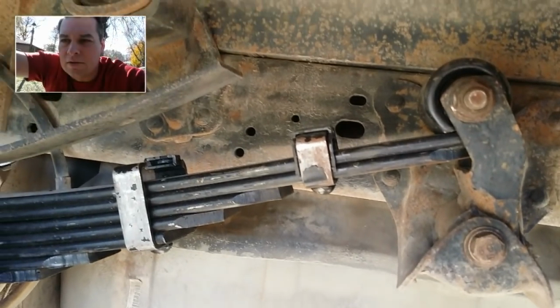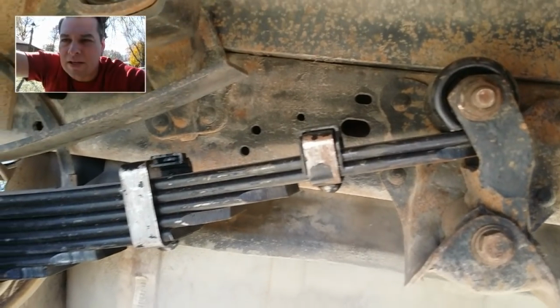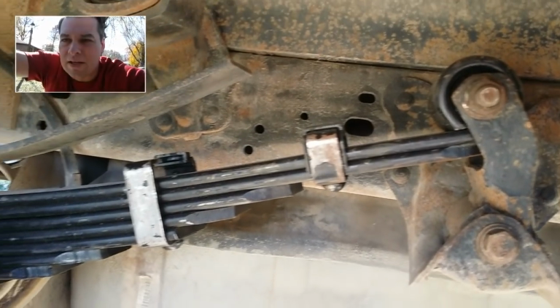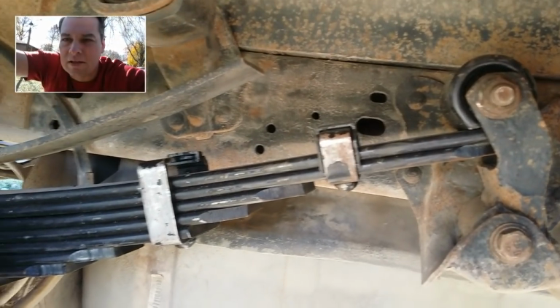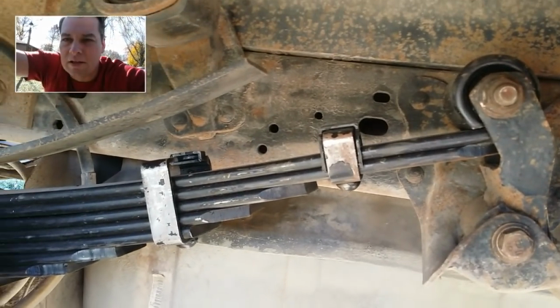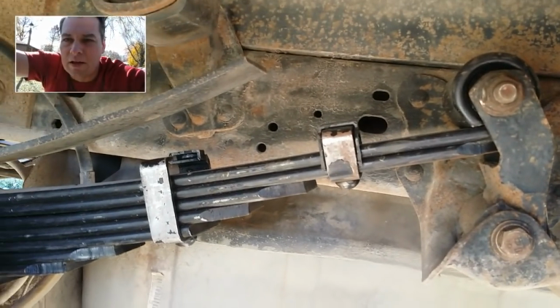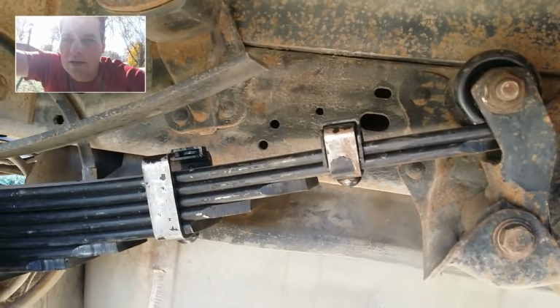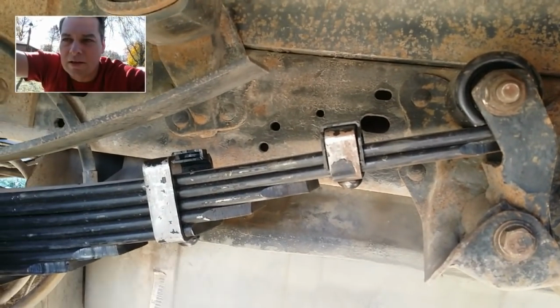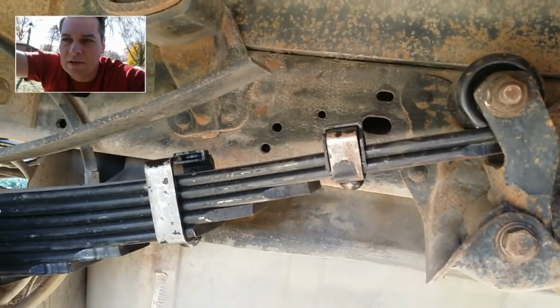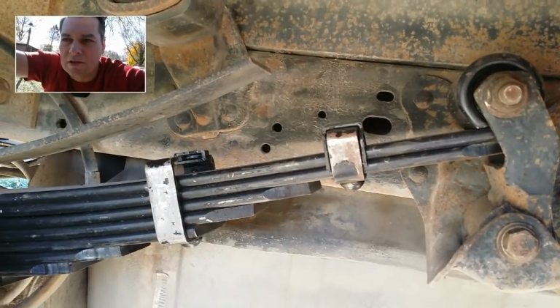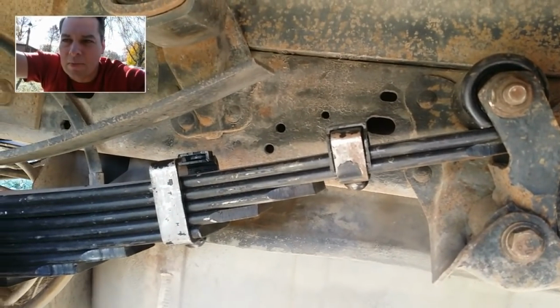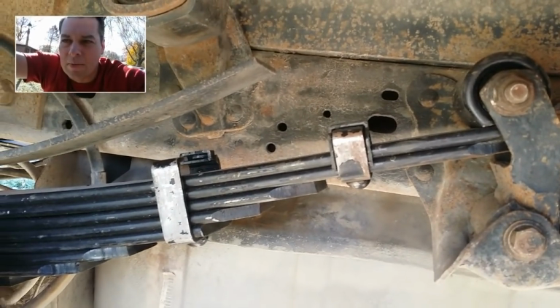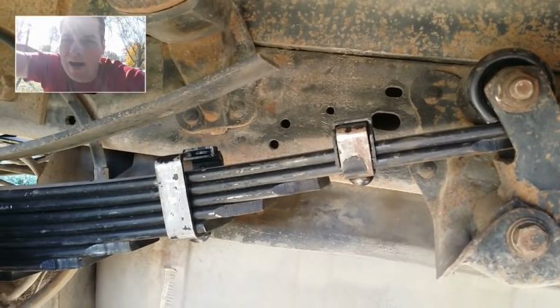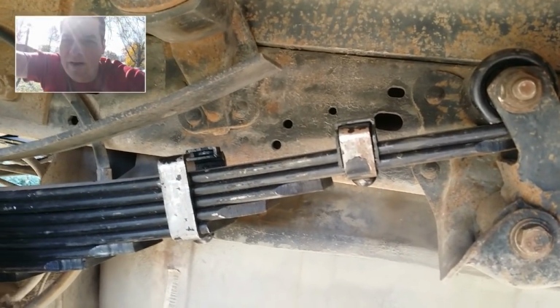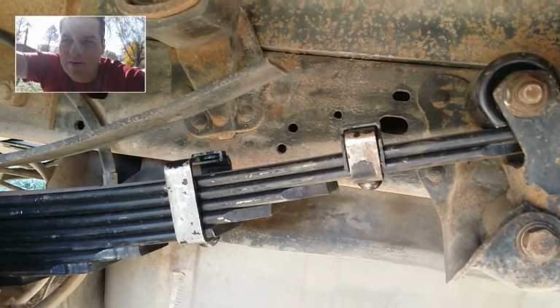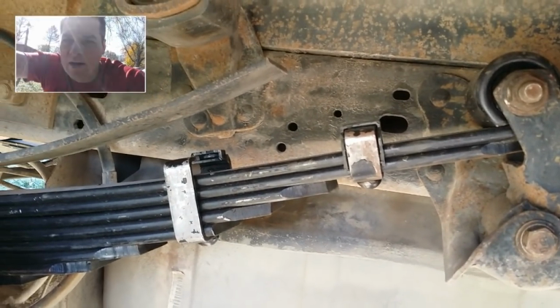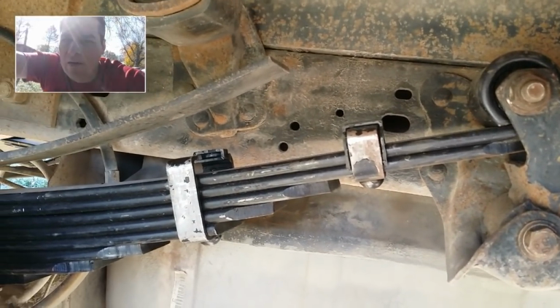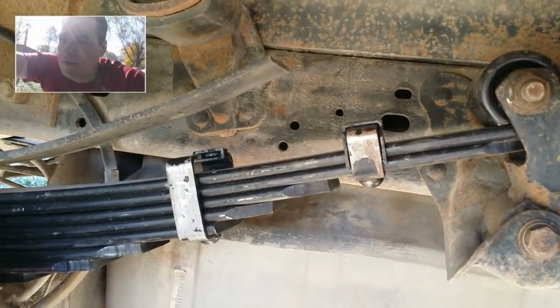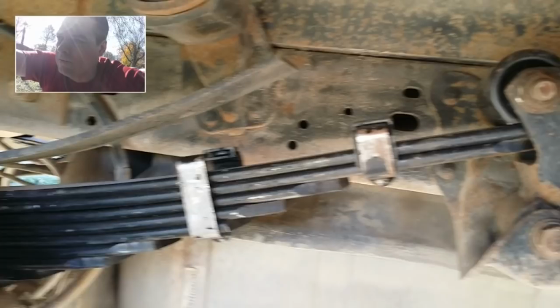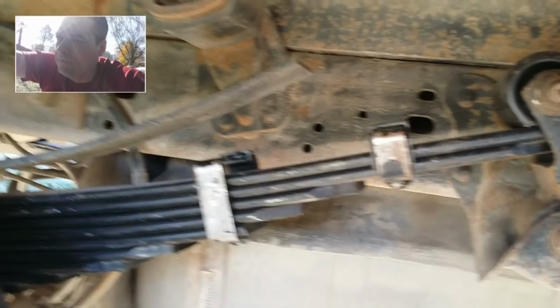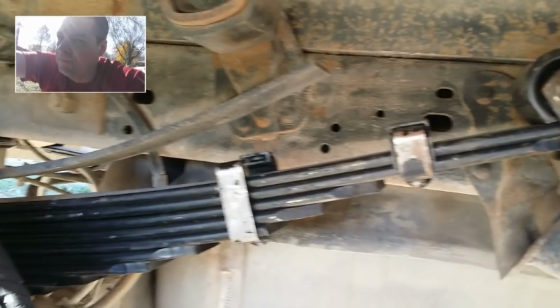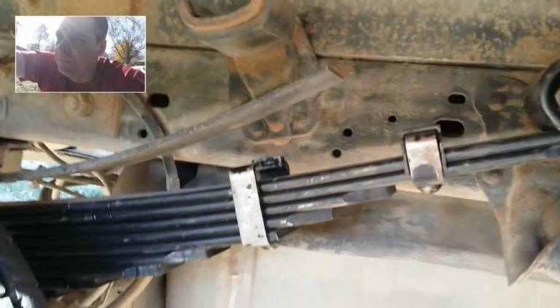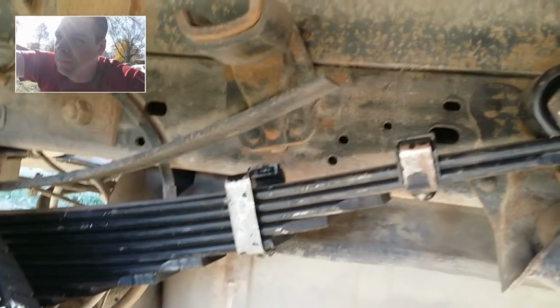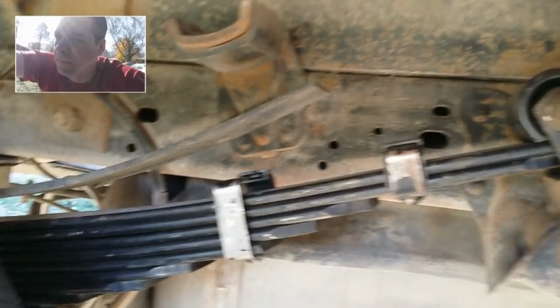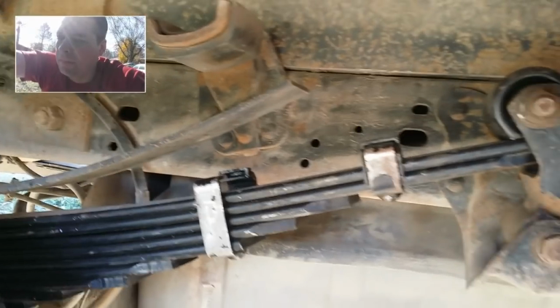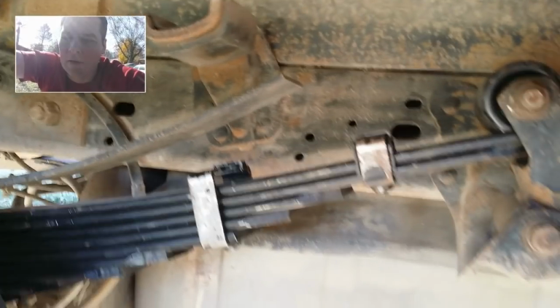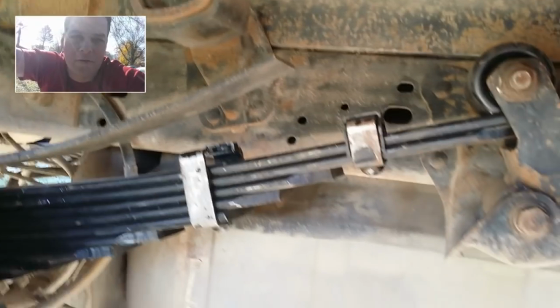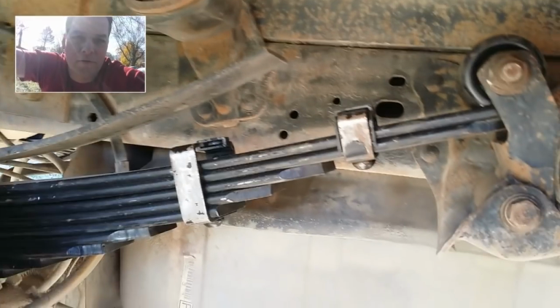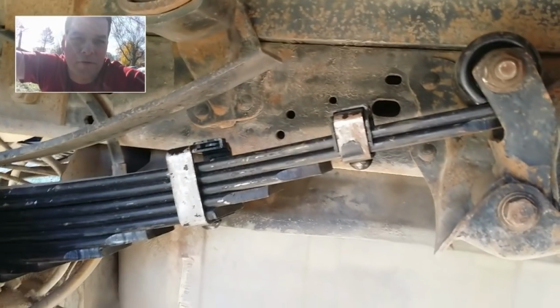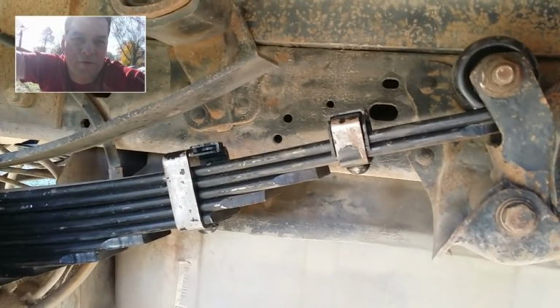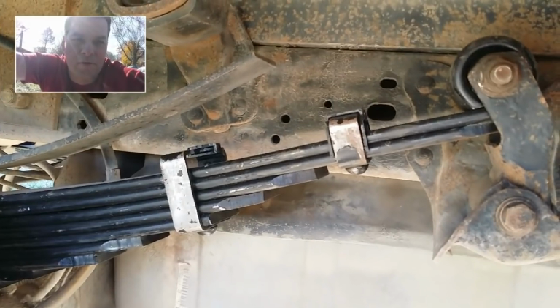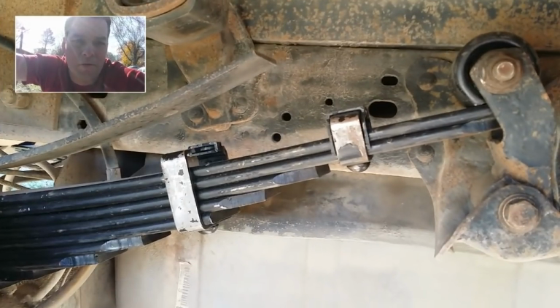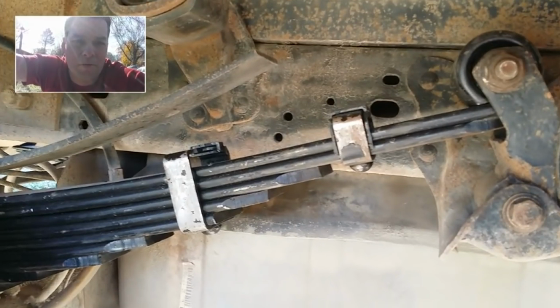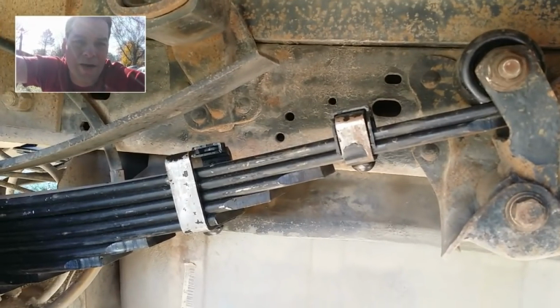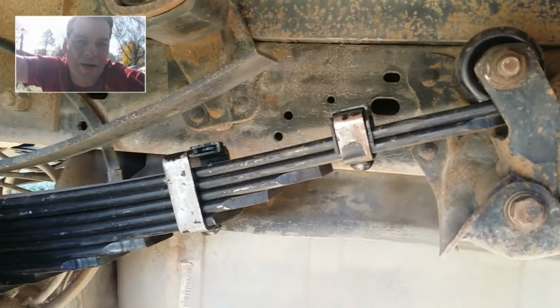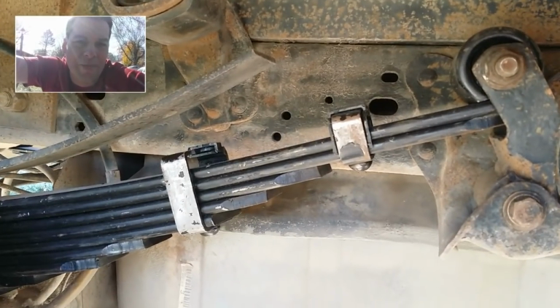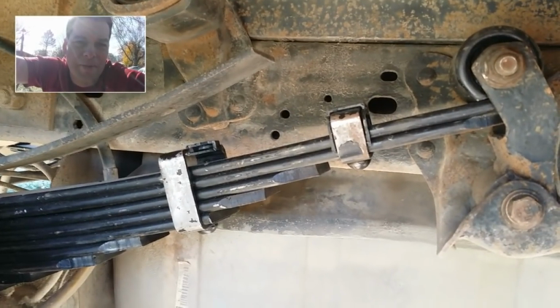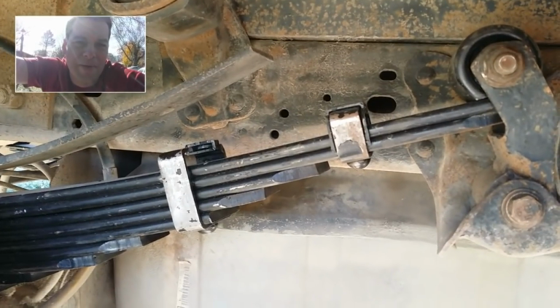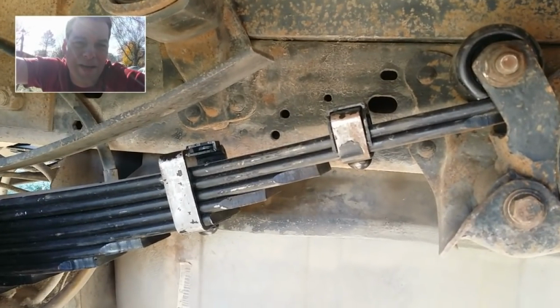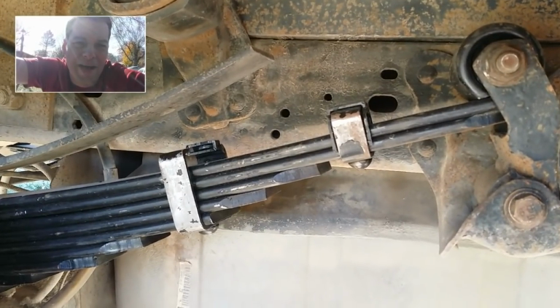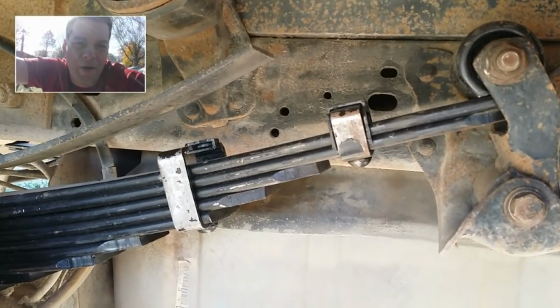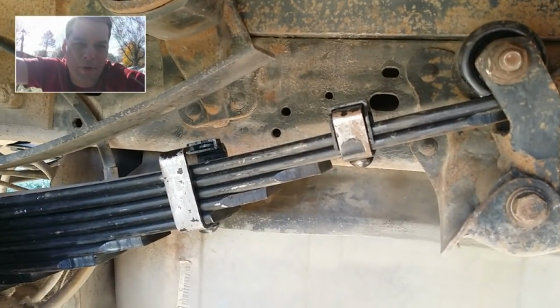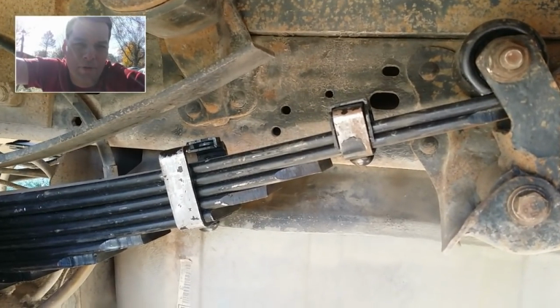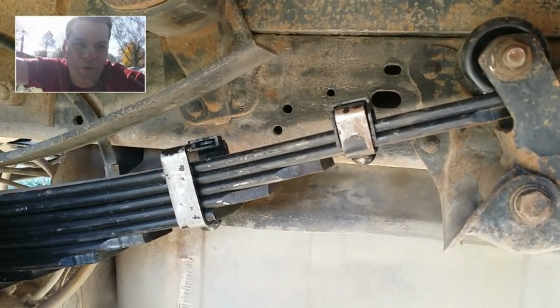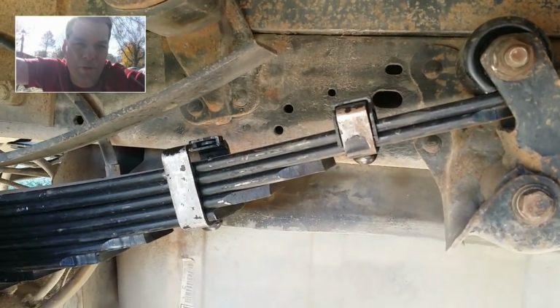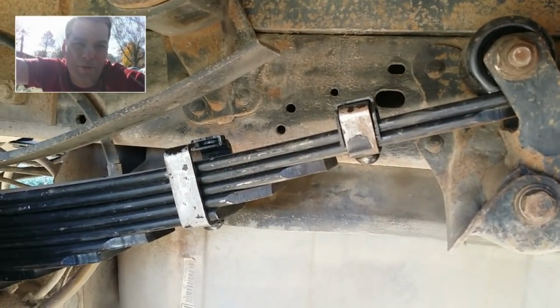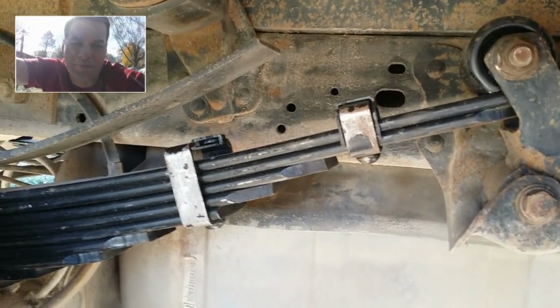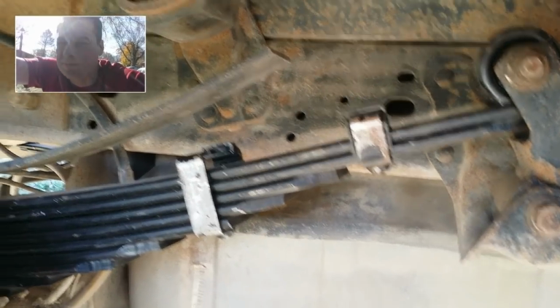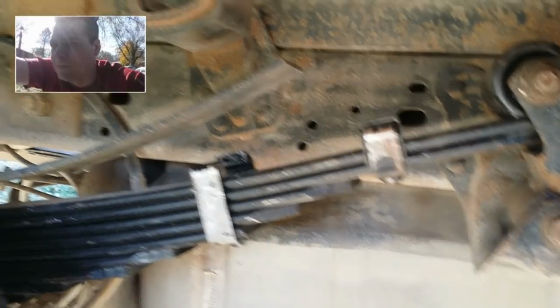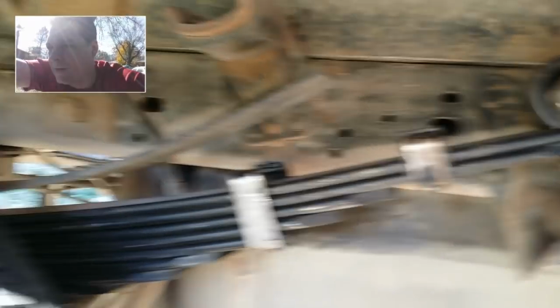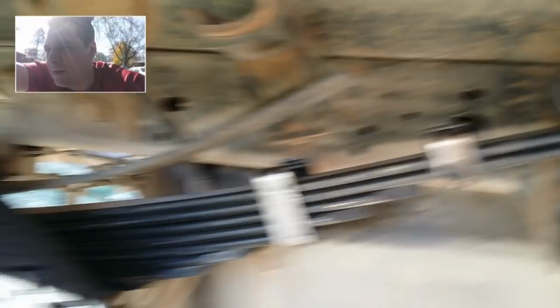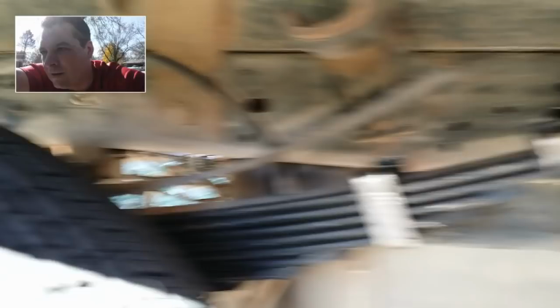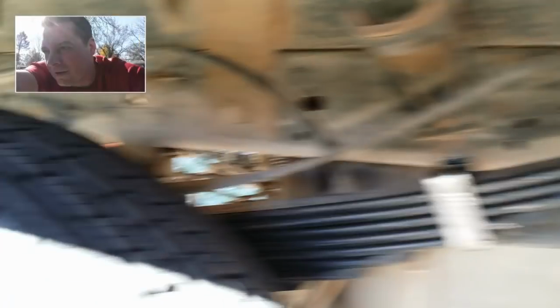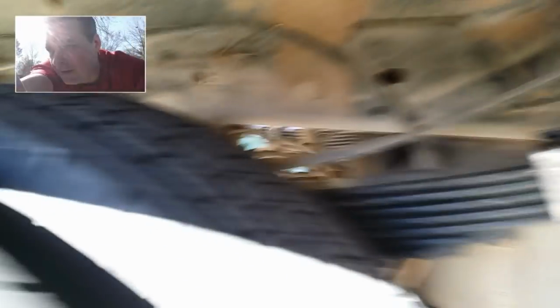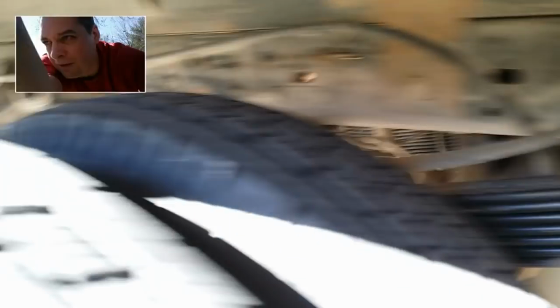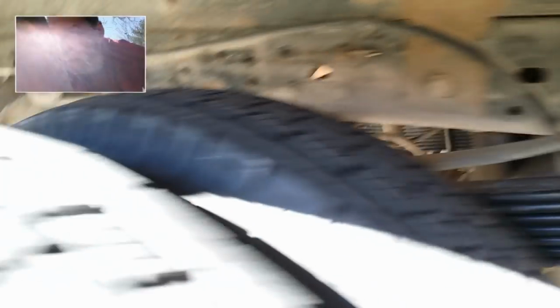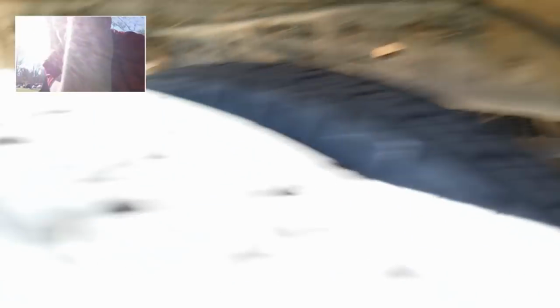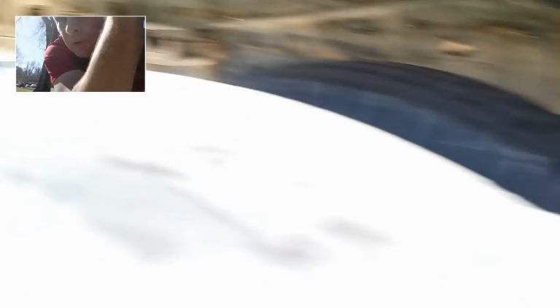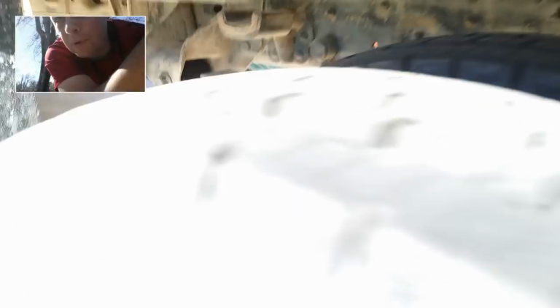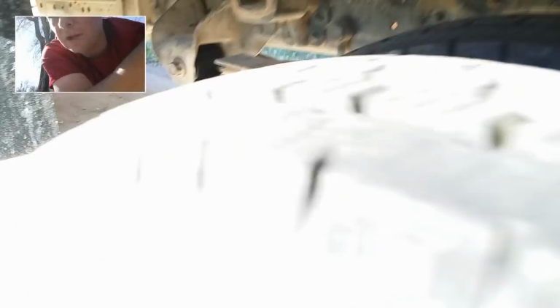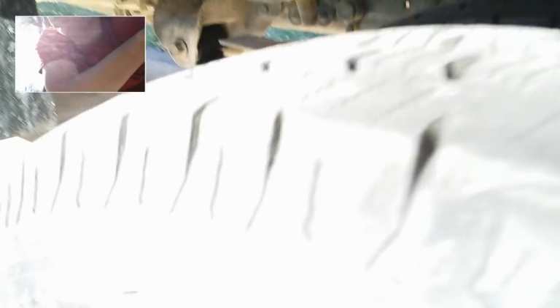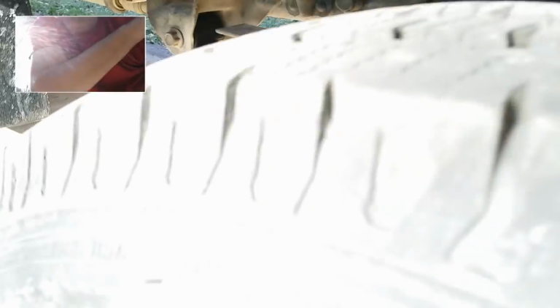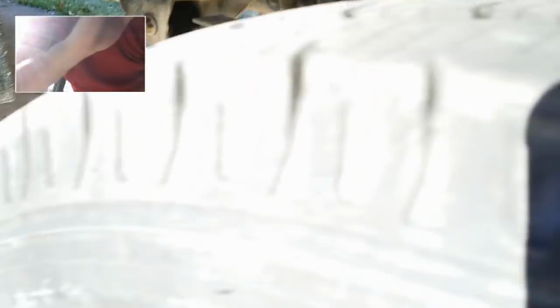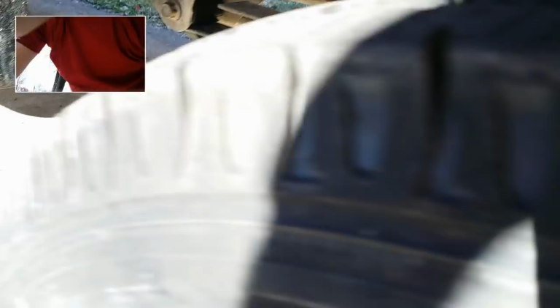It went together really nicely. It took about half an hour — well, maybe an hour total. It went pretty quick.